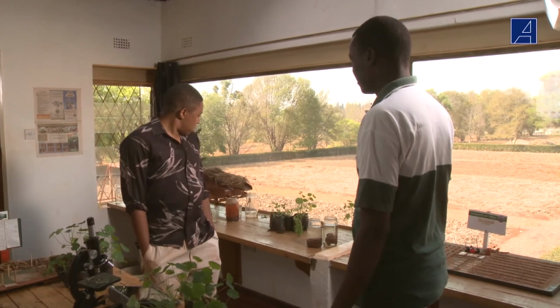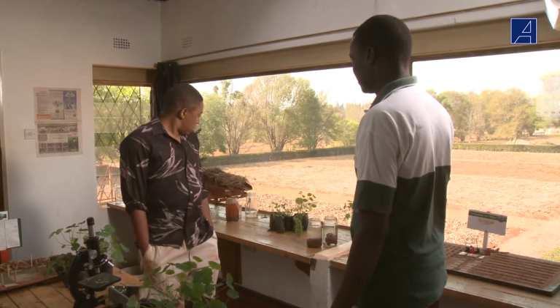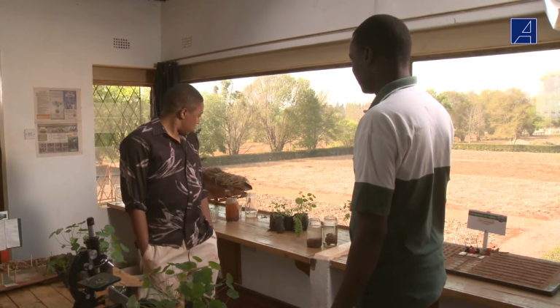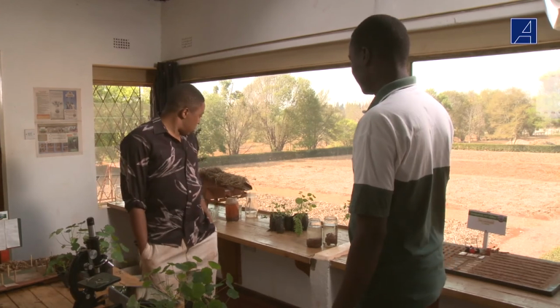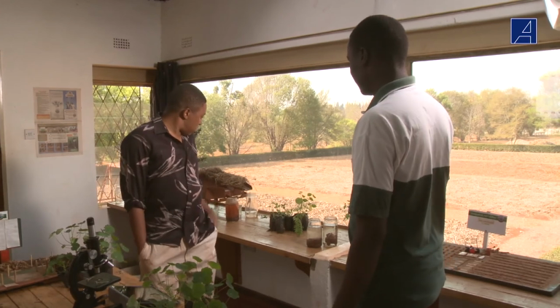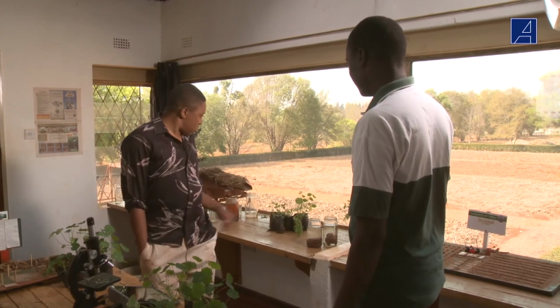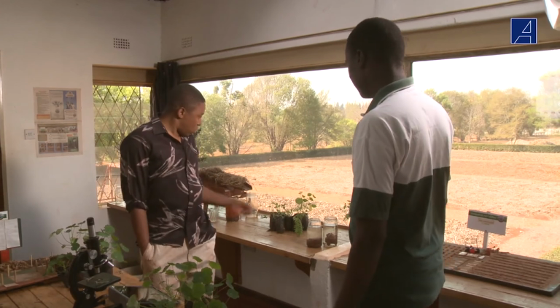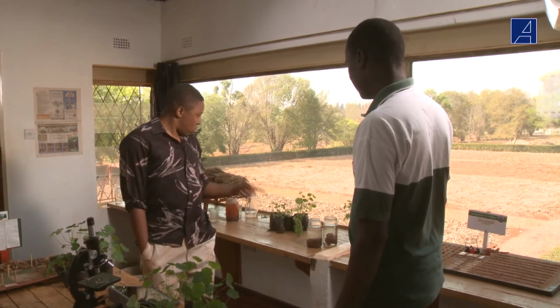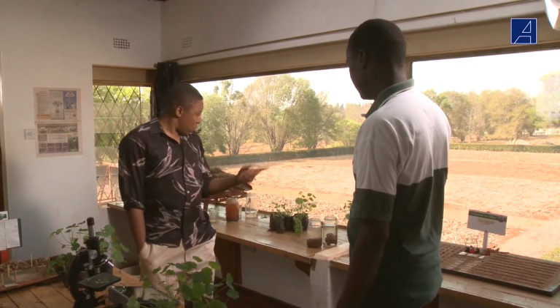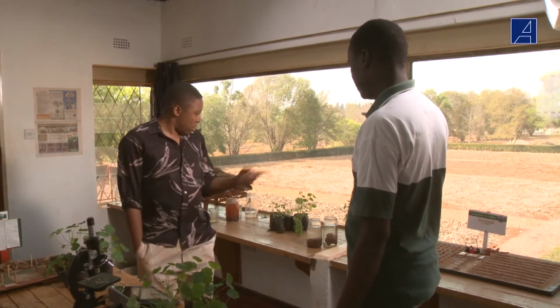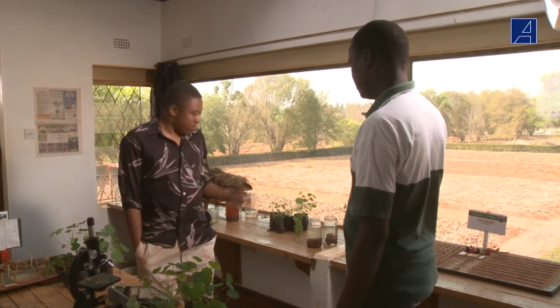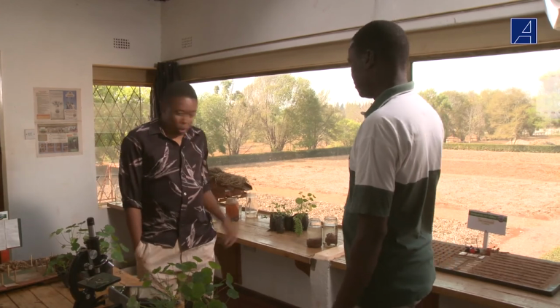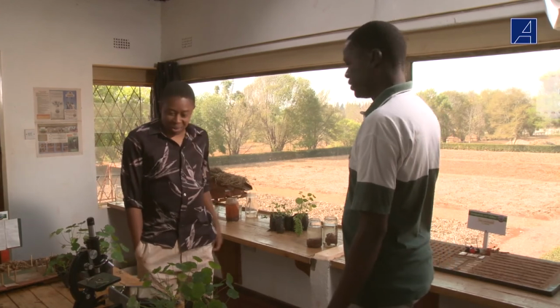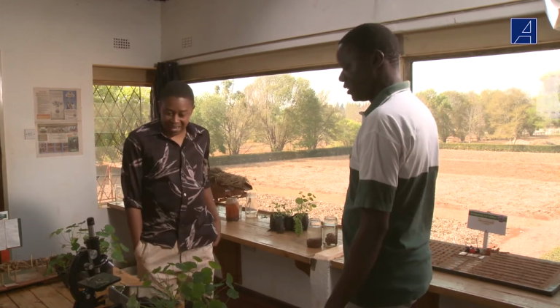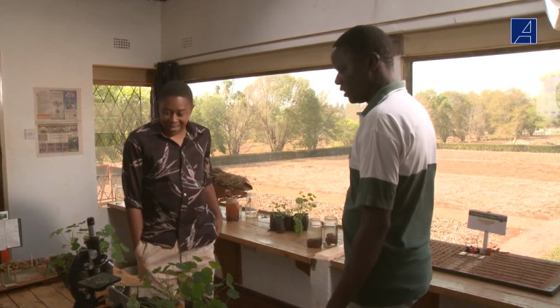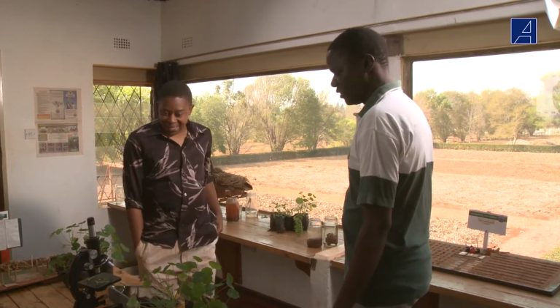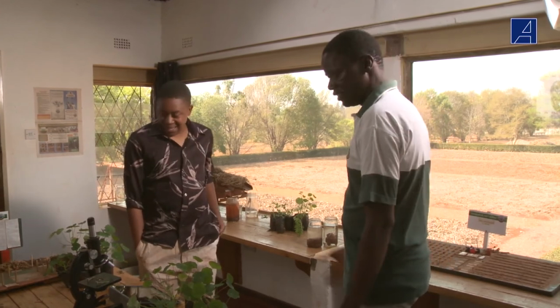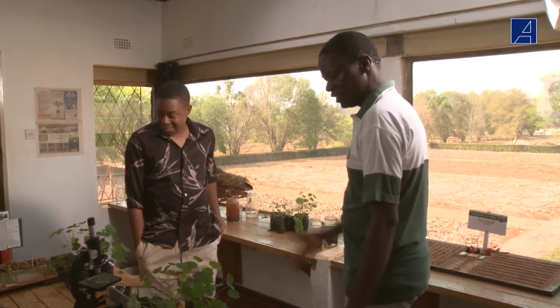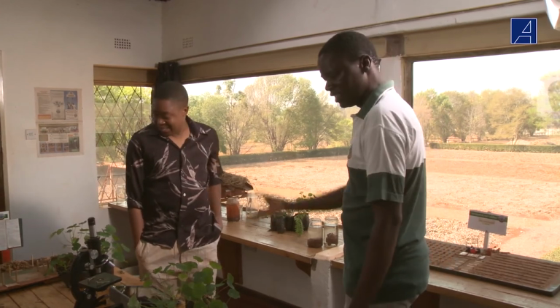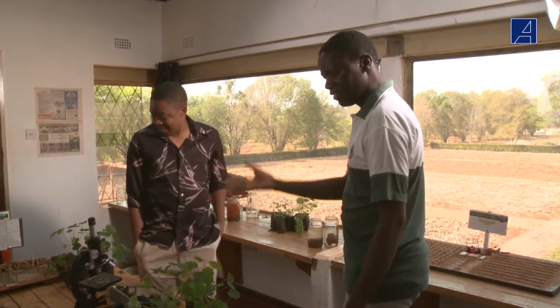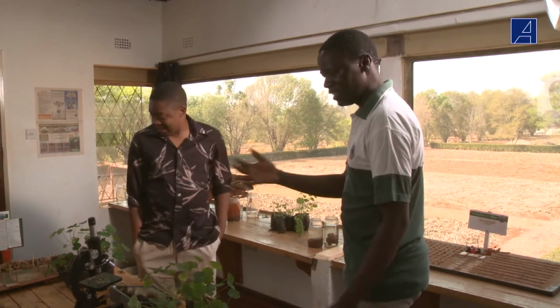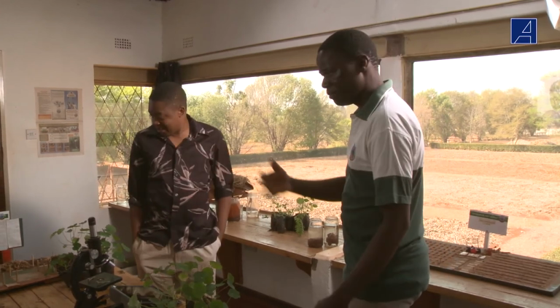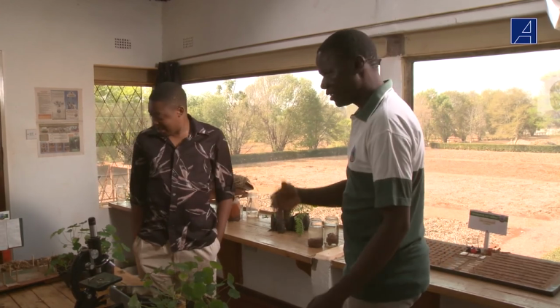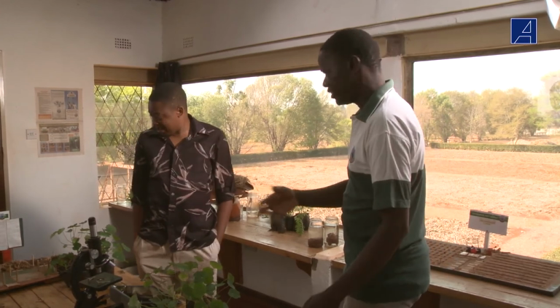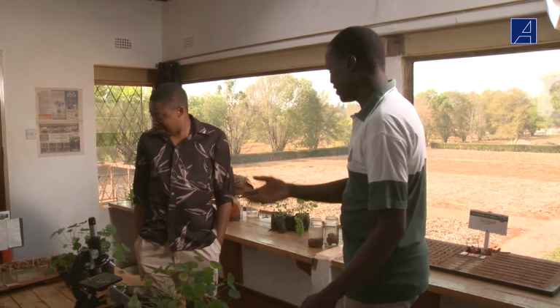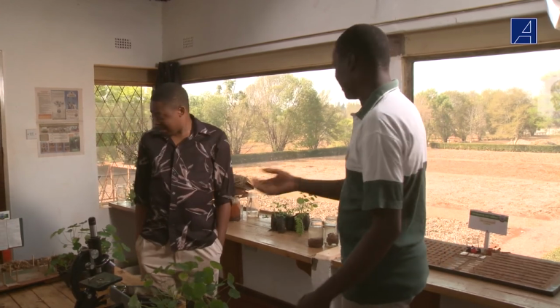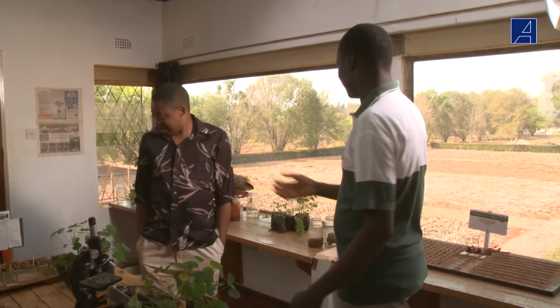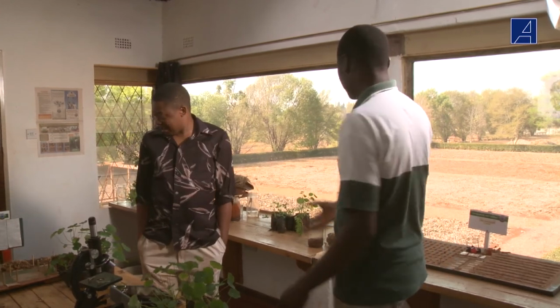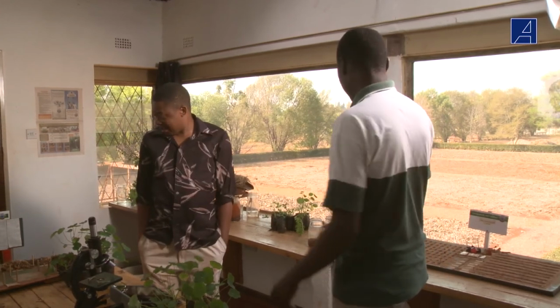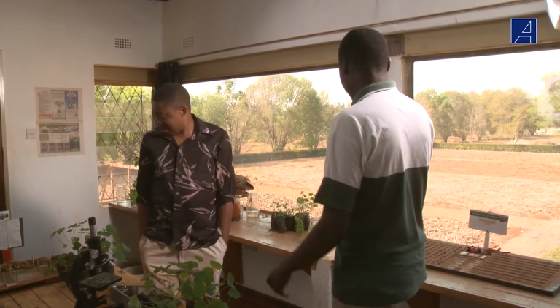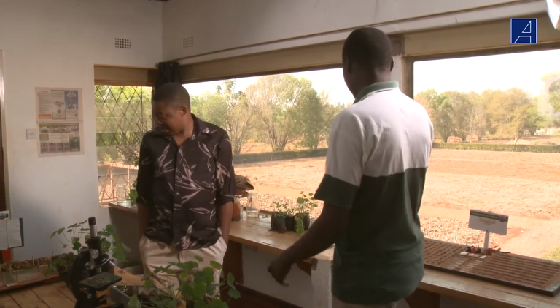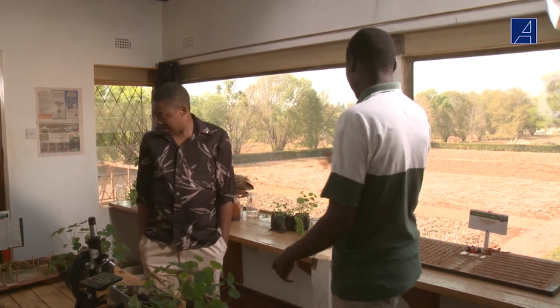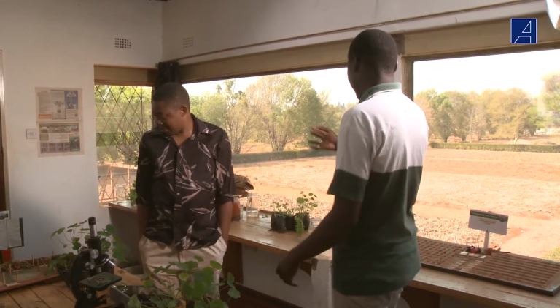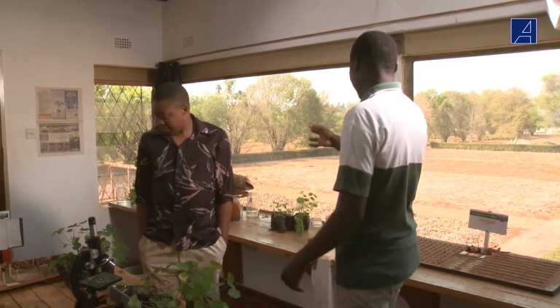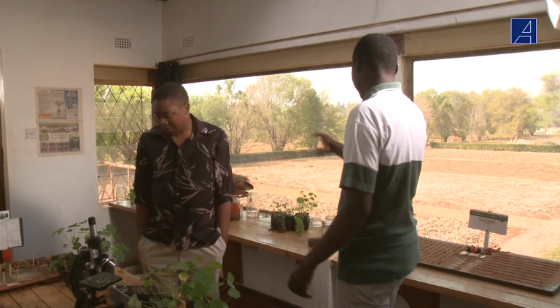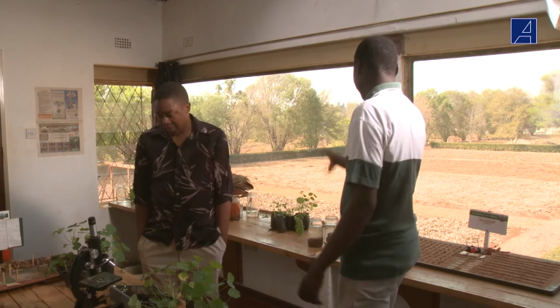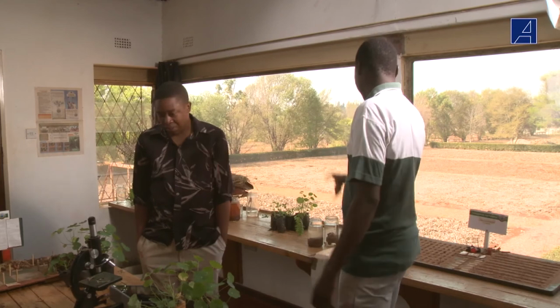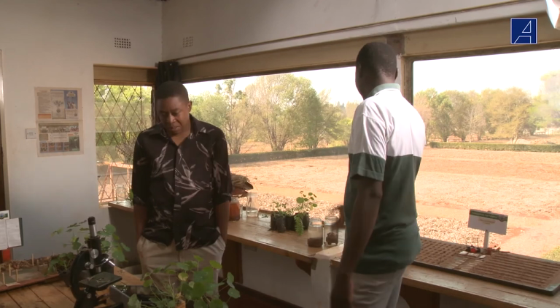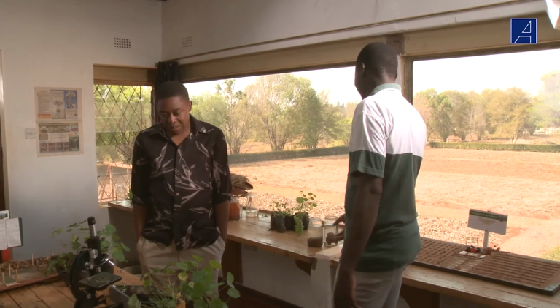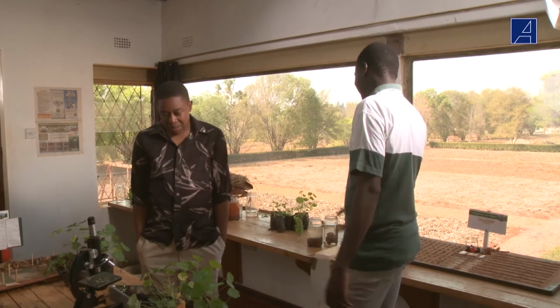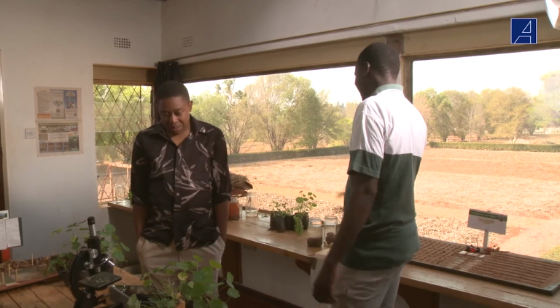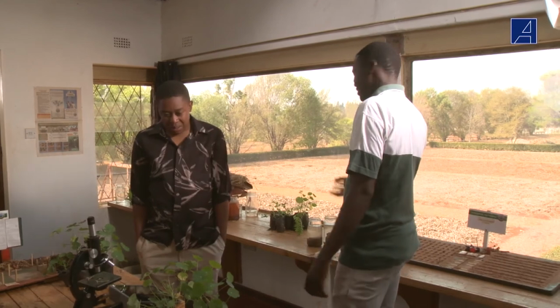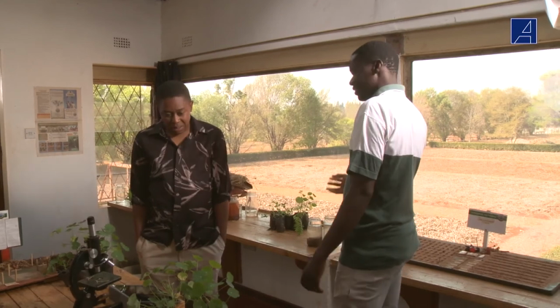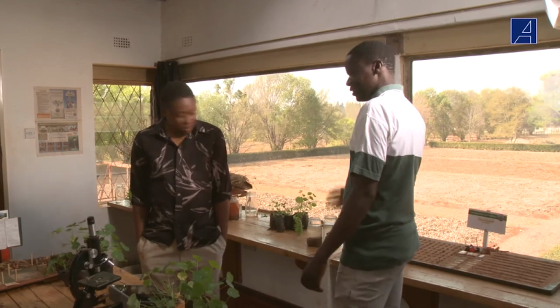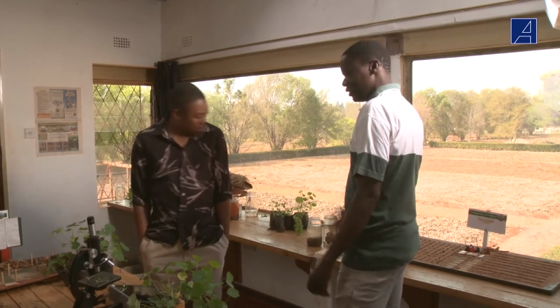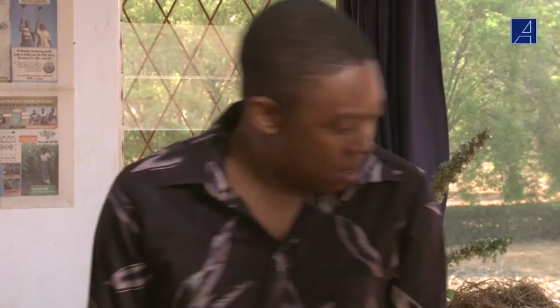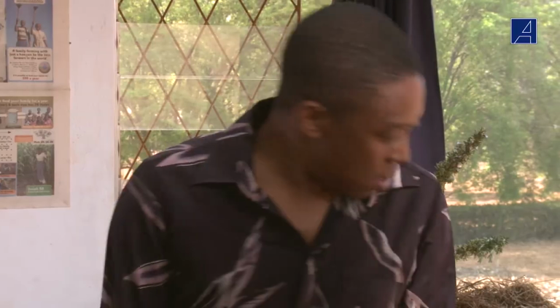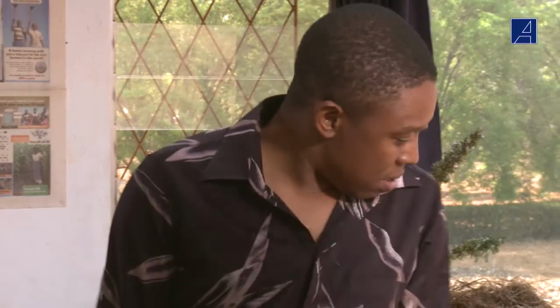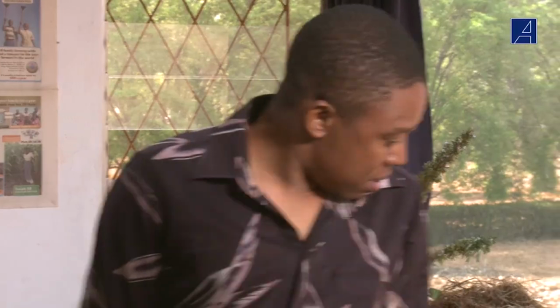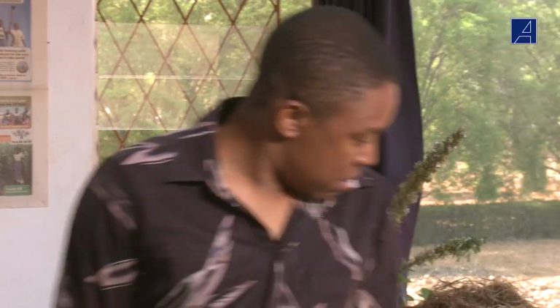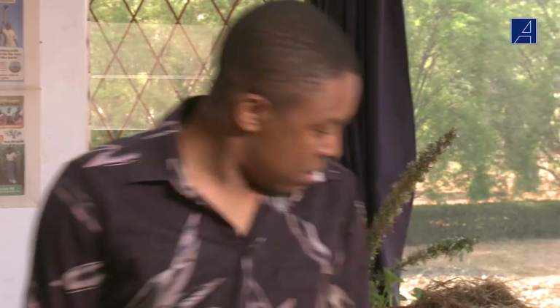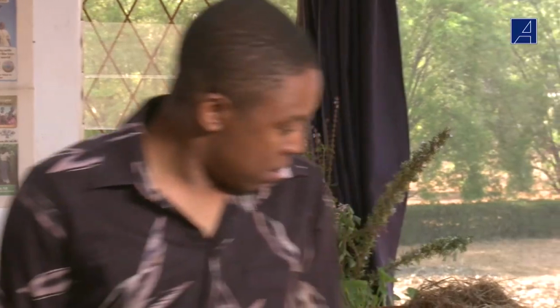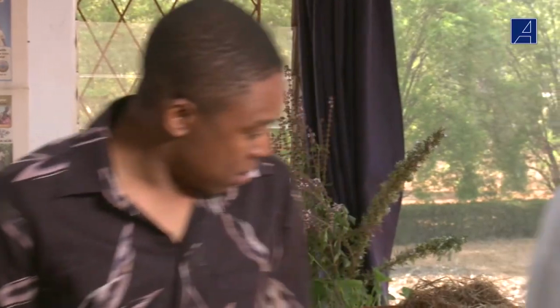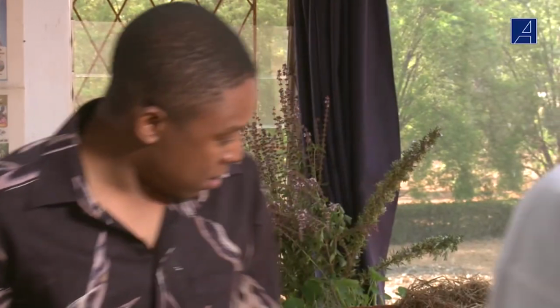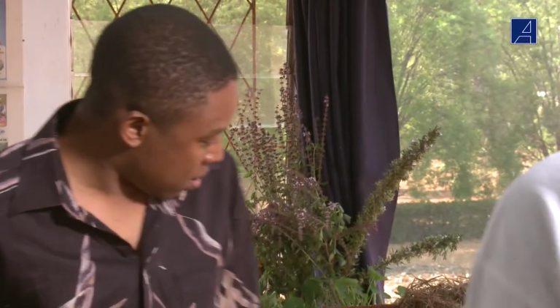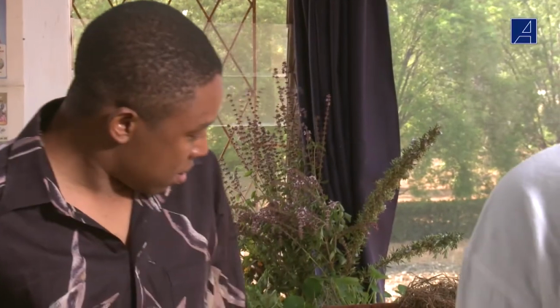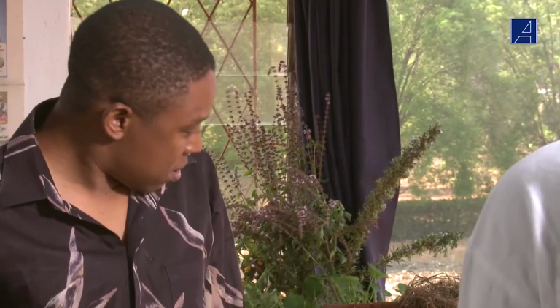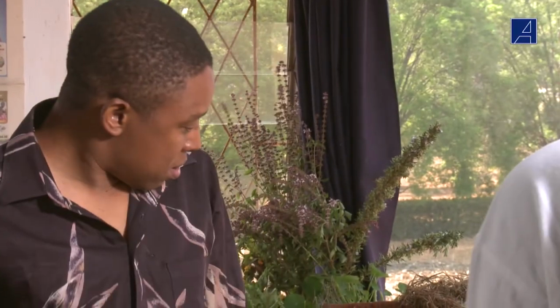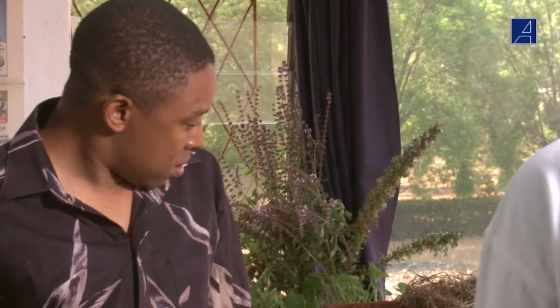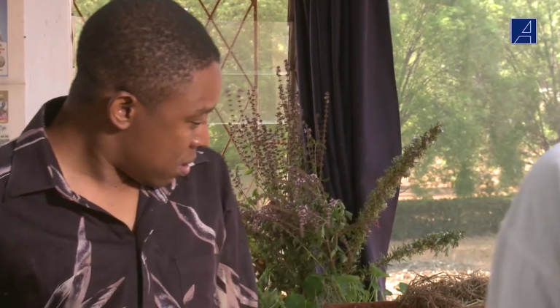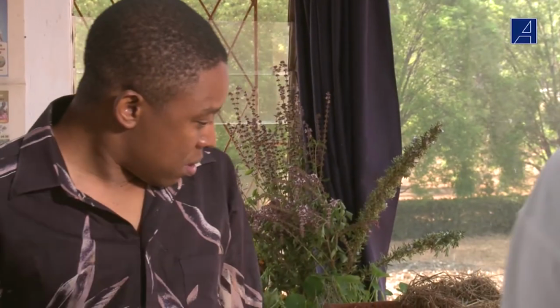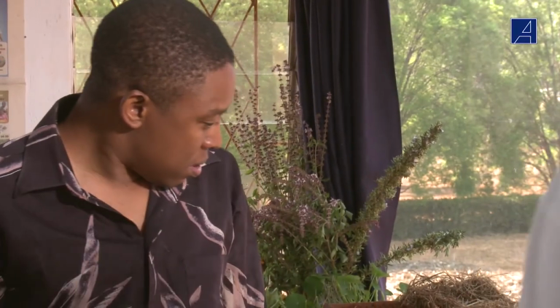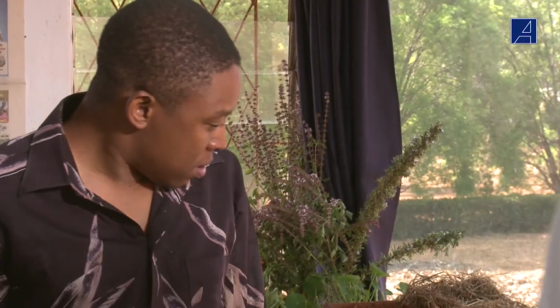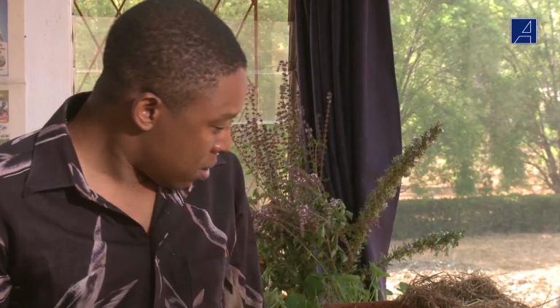So this is your laboratory? This is our laboratory. You can just look around. This is where we do all those experiments that I've been talking to you about.